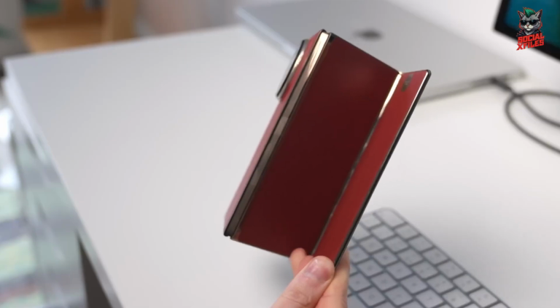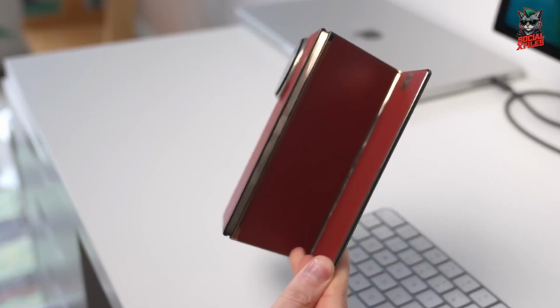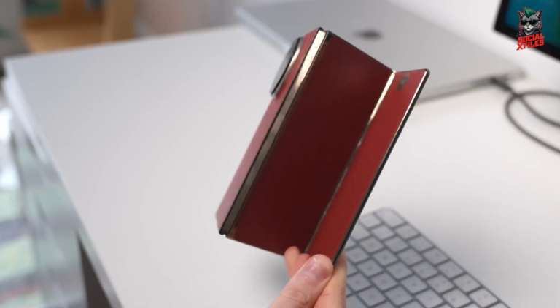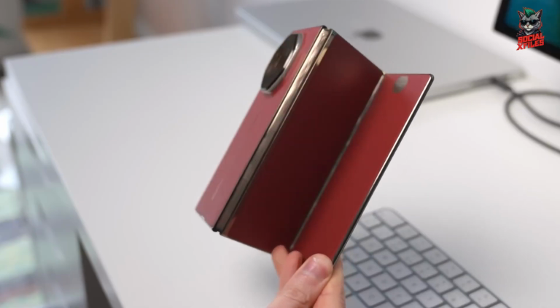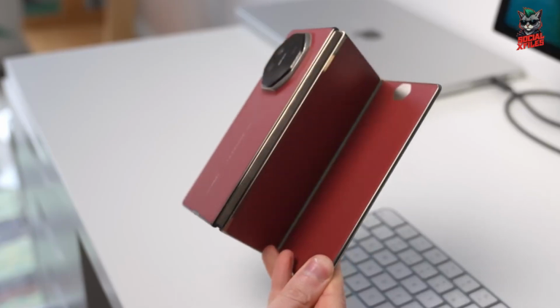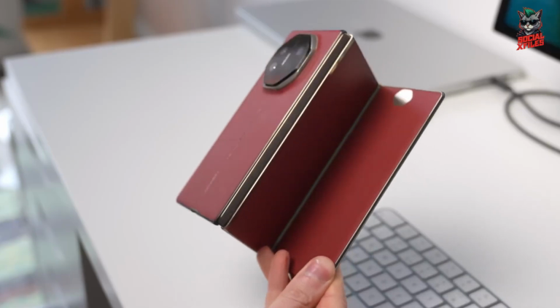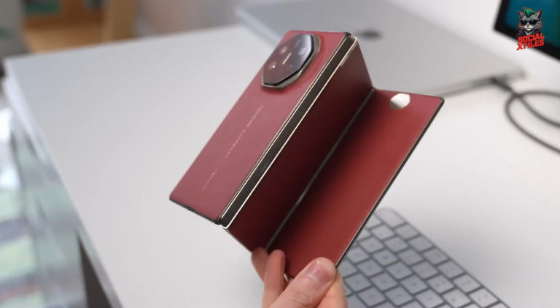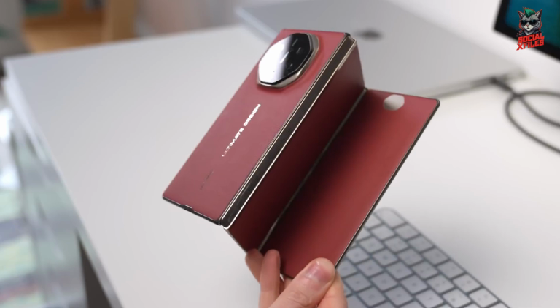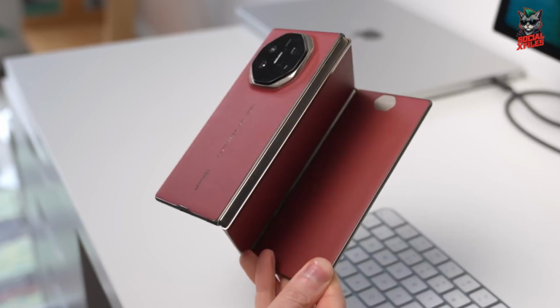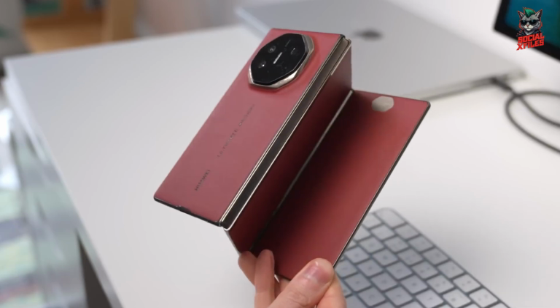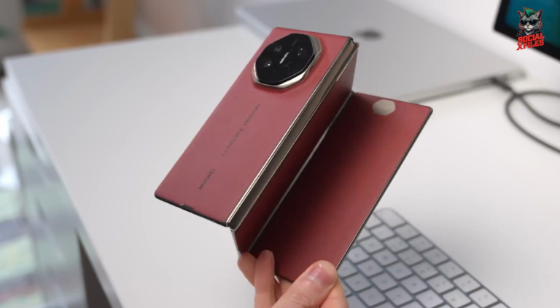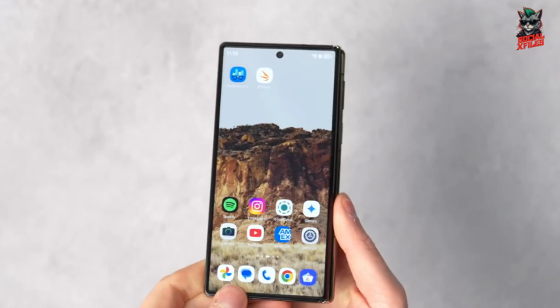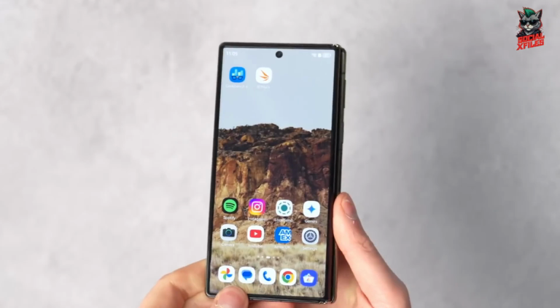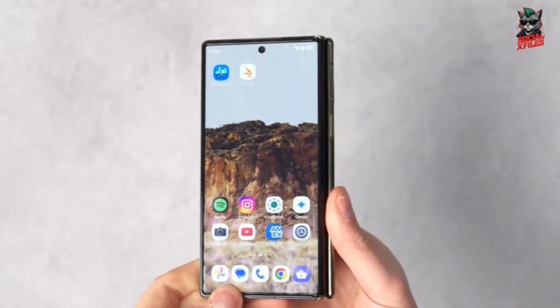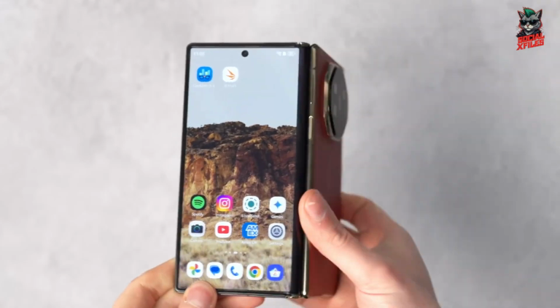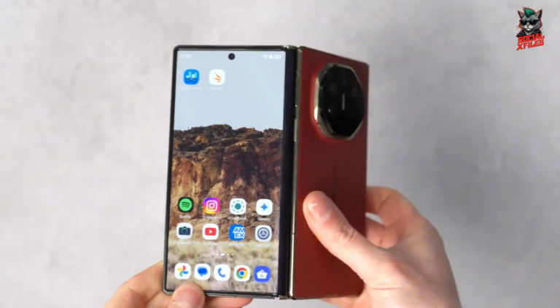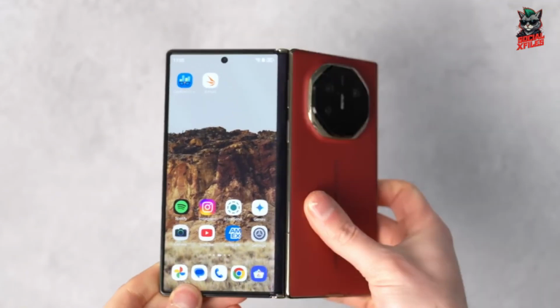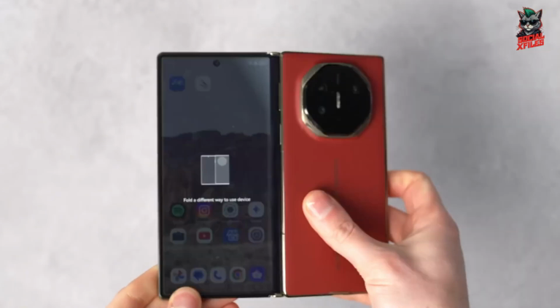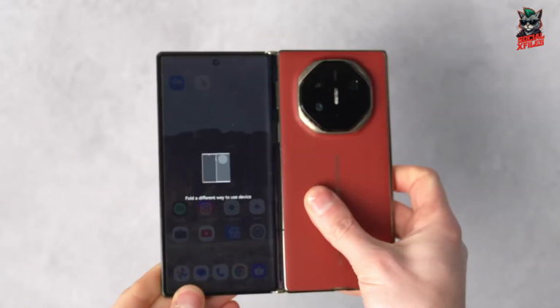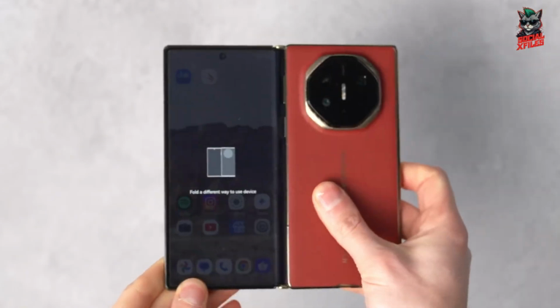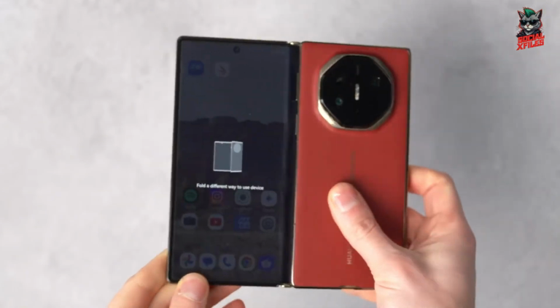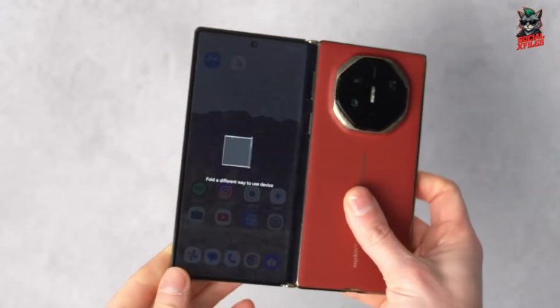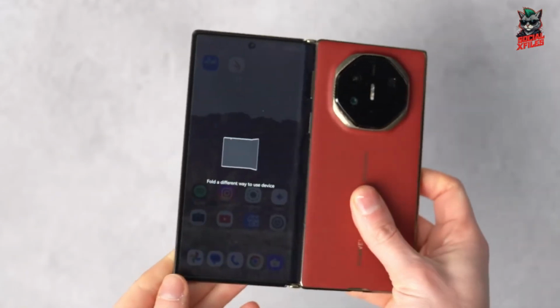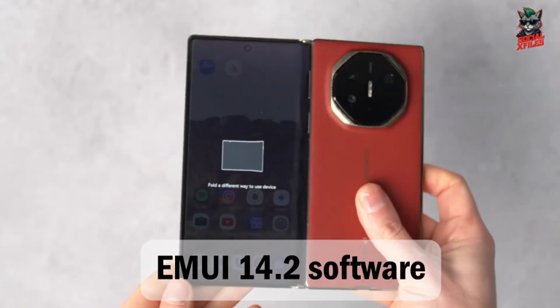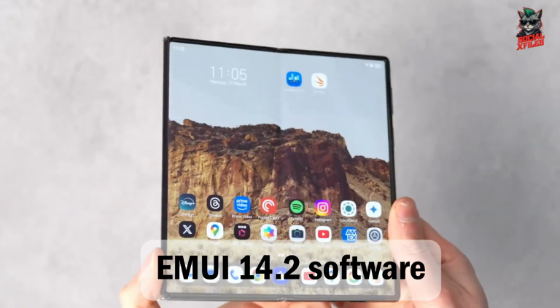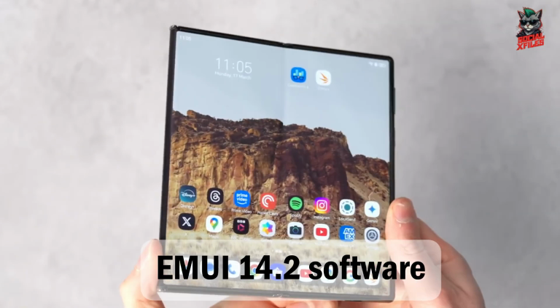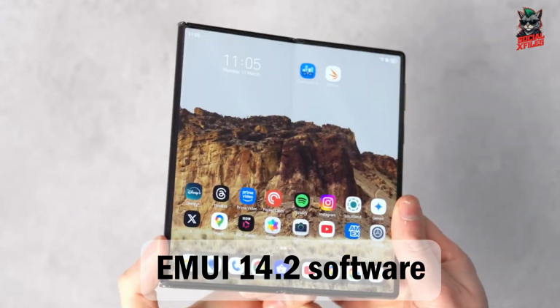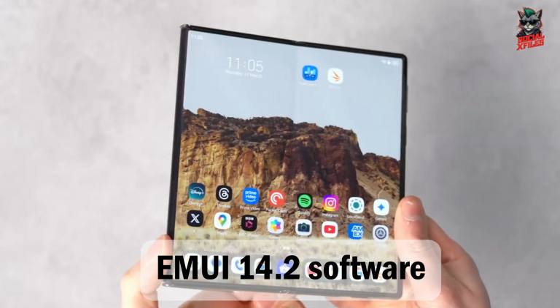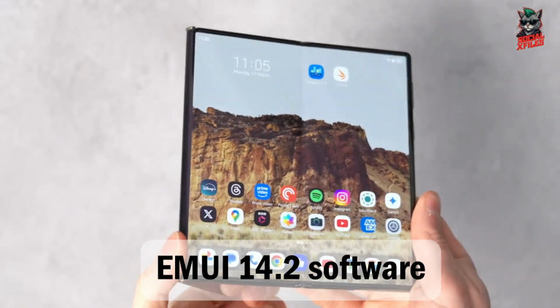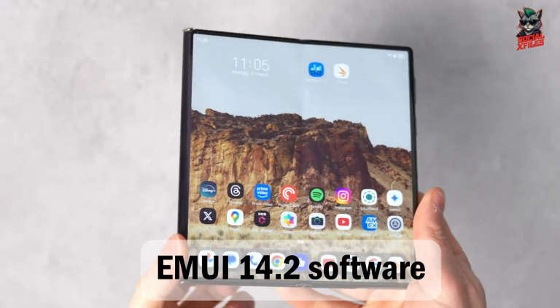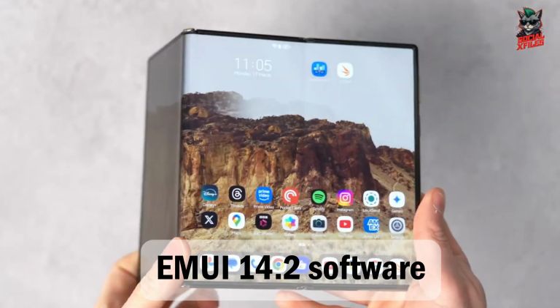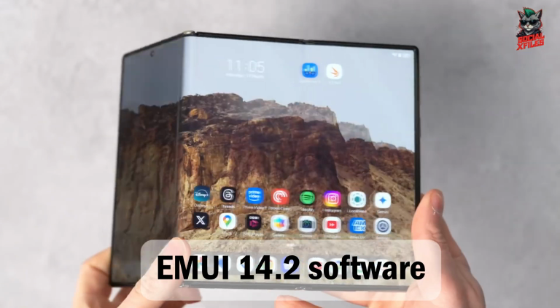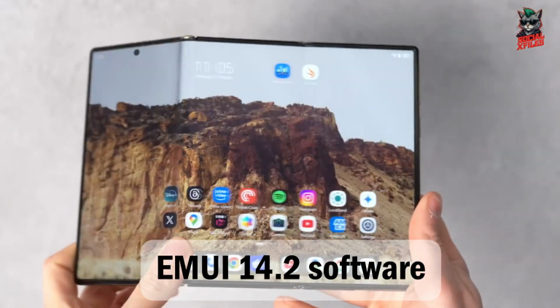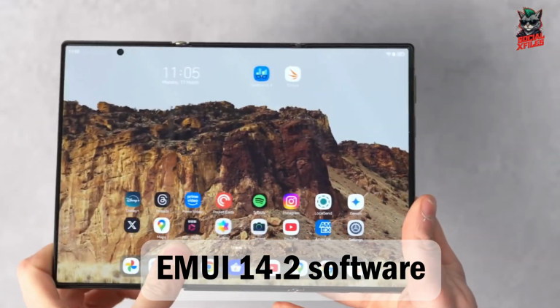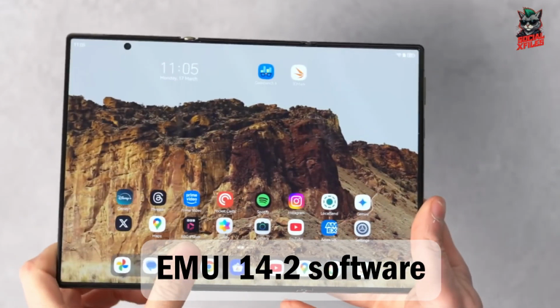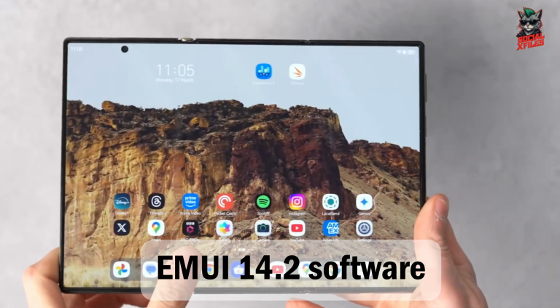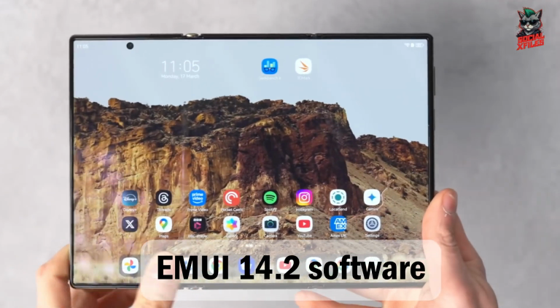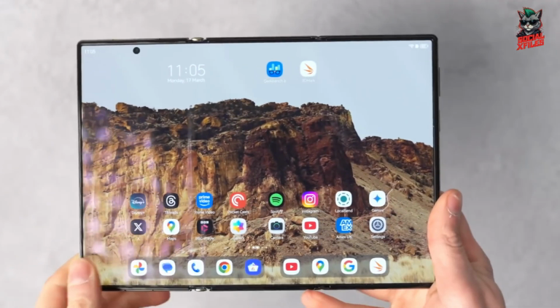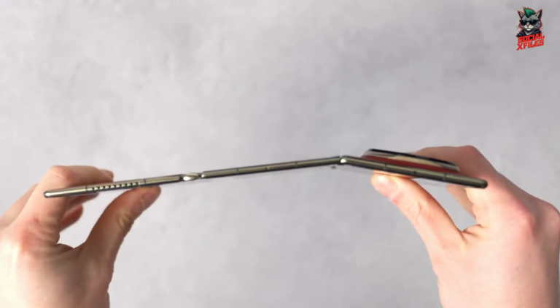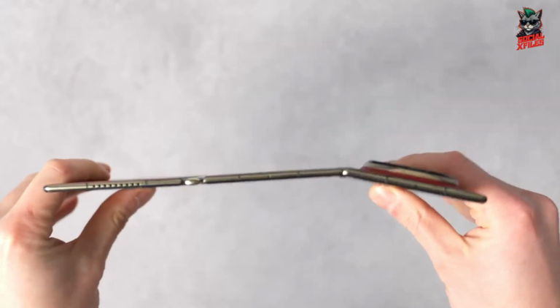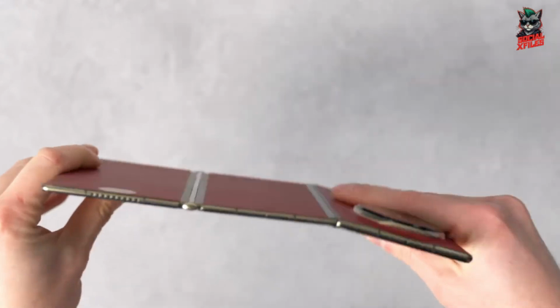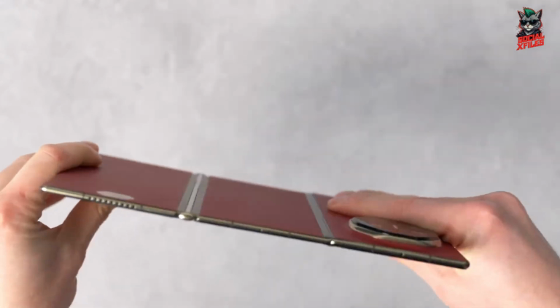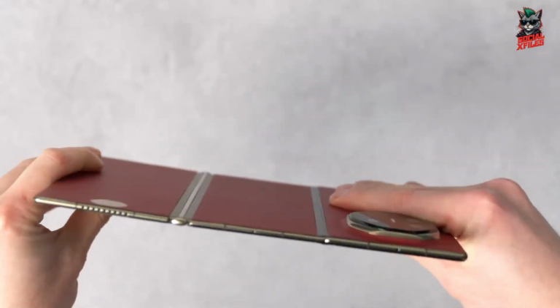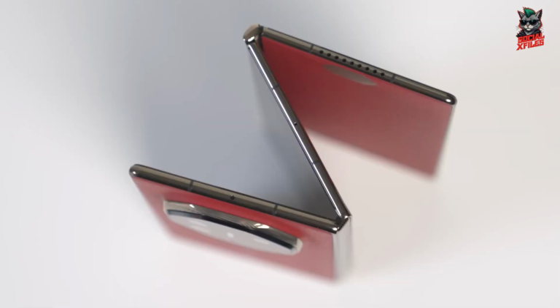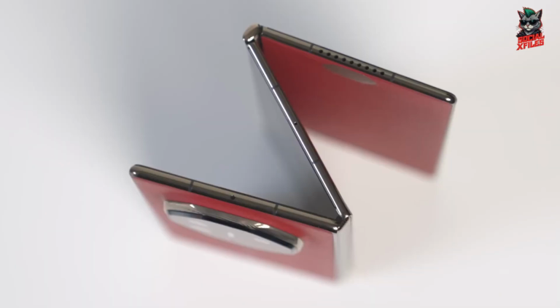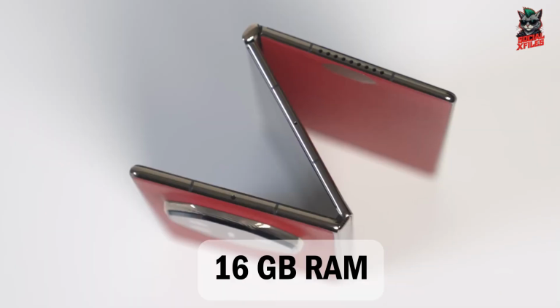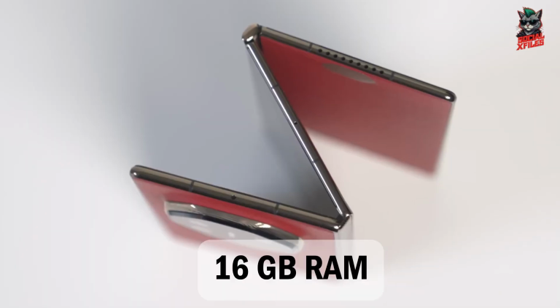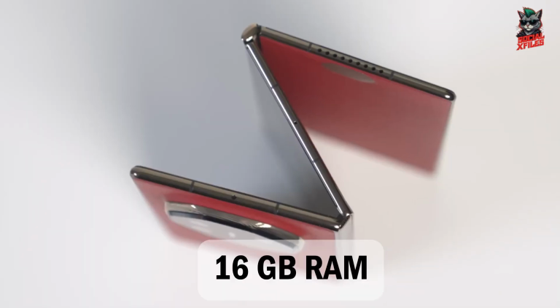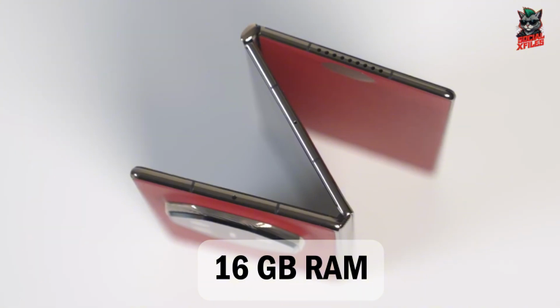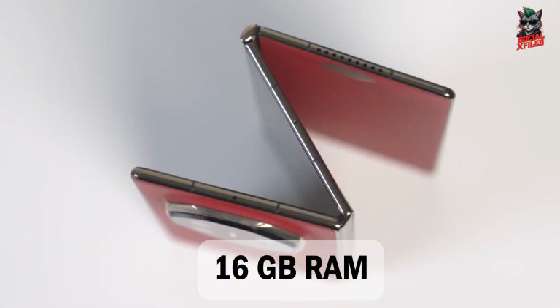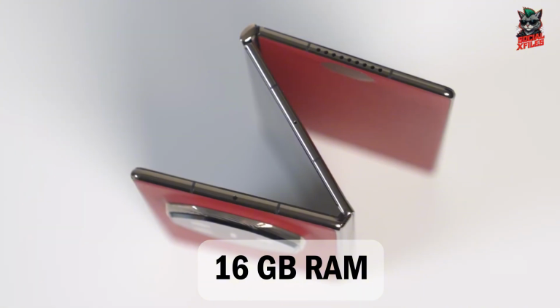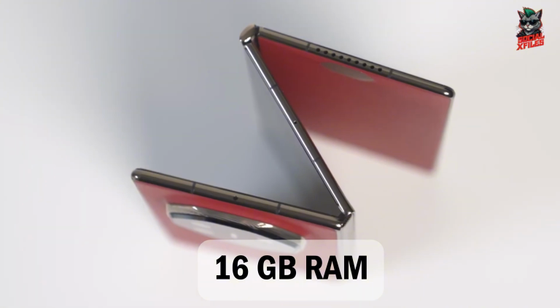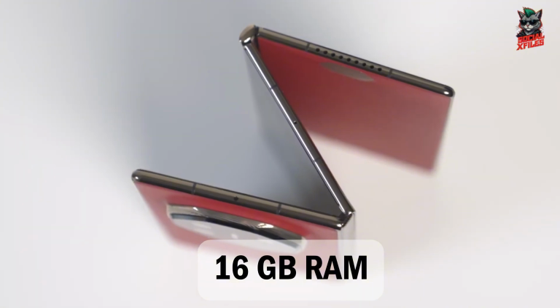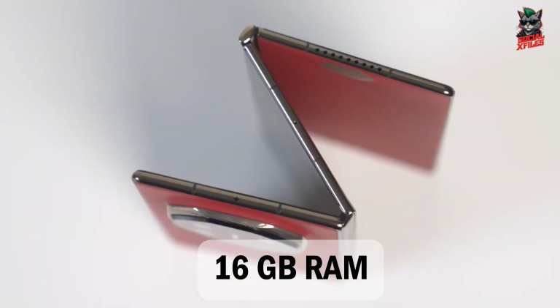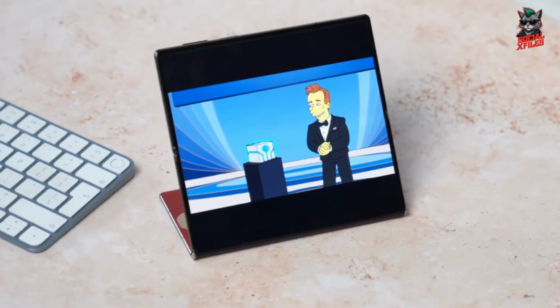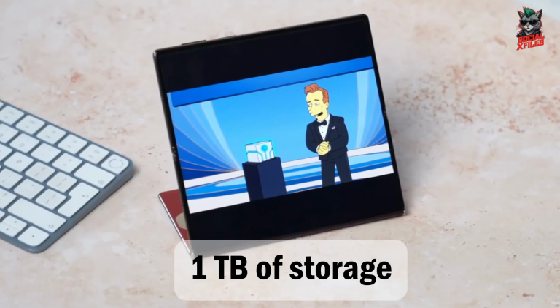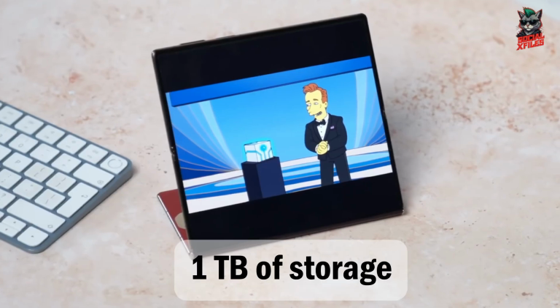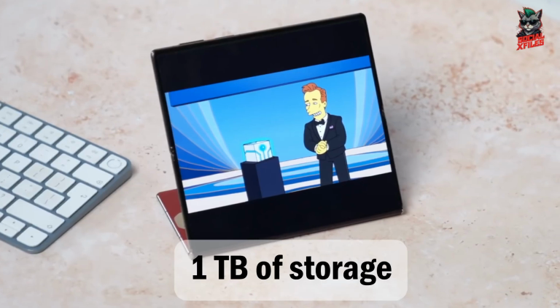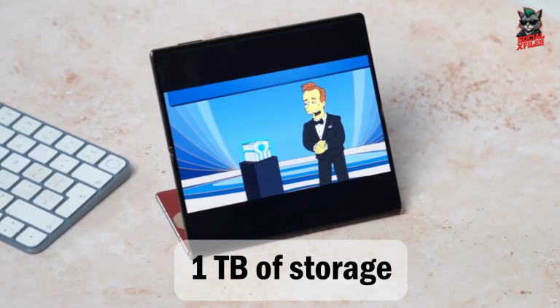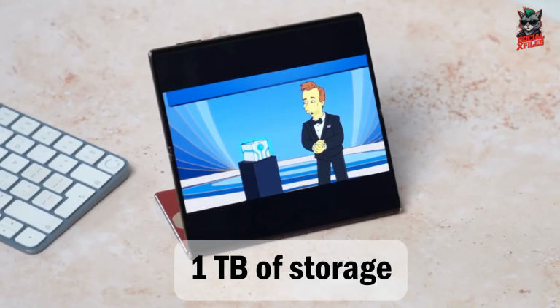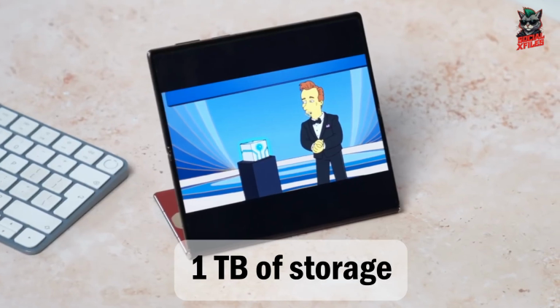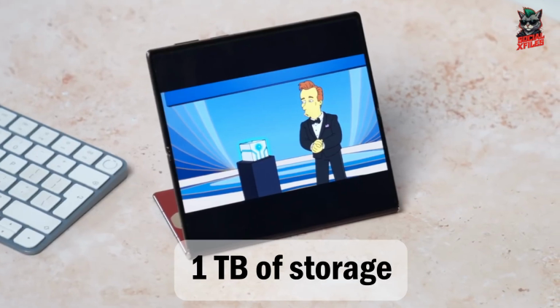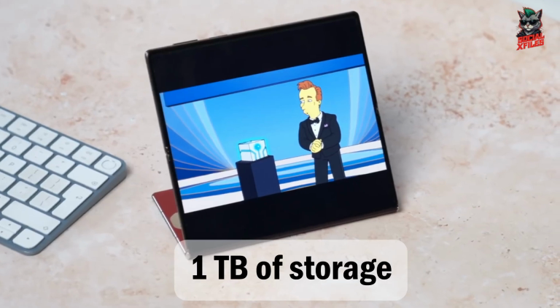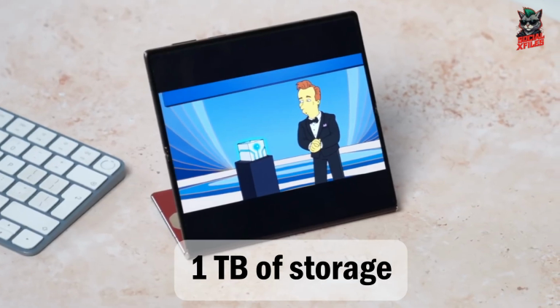Powering all this is Huawei's own EMUI 14.2 software, paired with 16GB RAM and up to 1TB of storage.